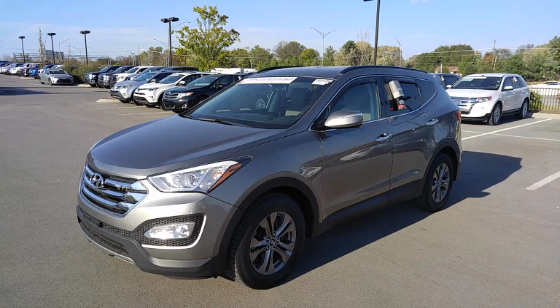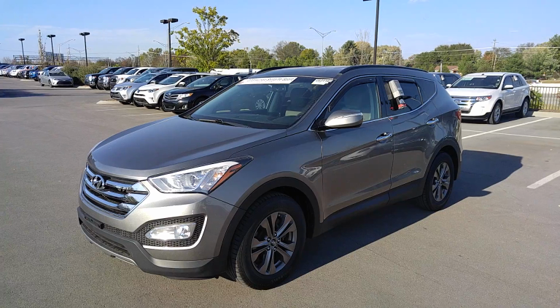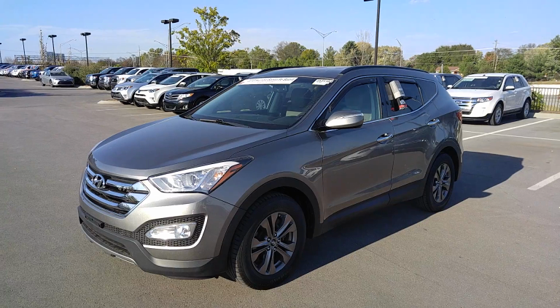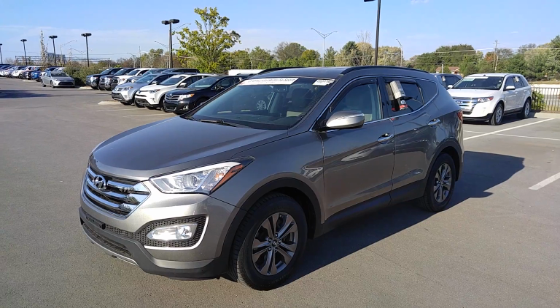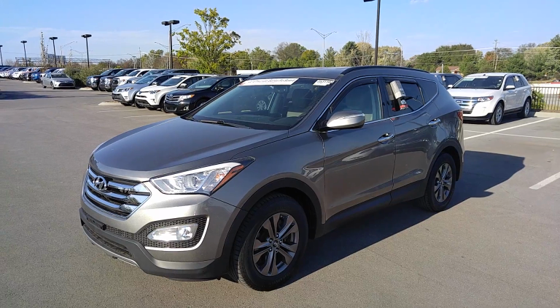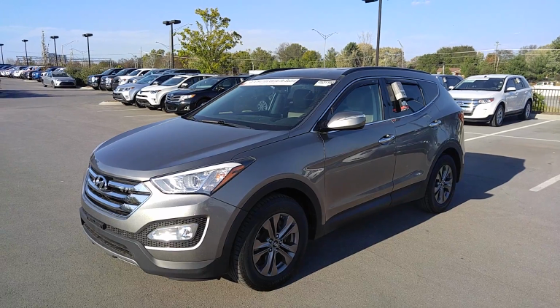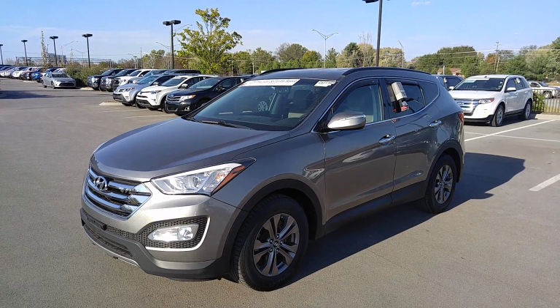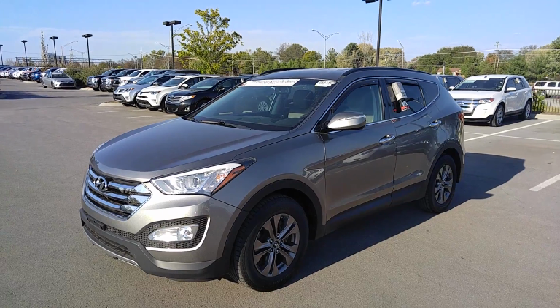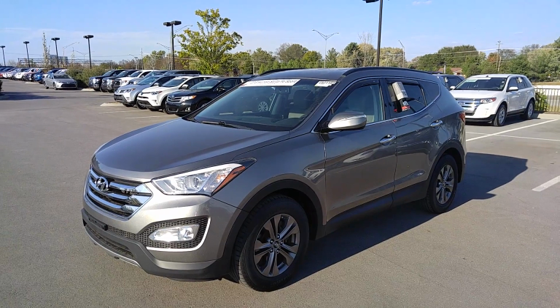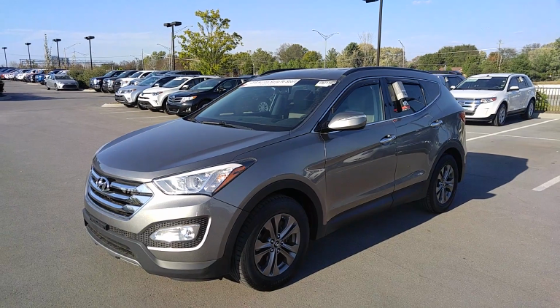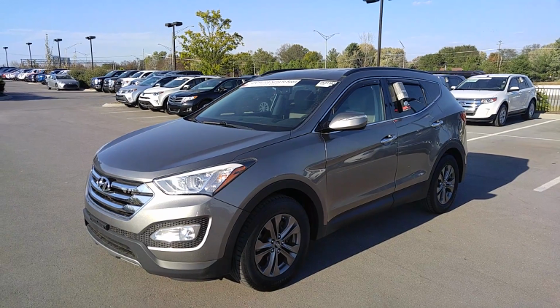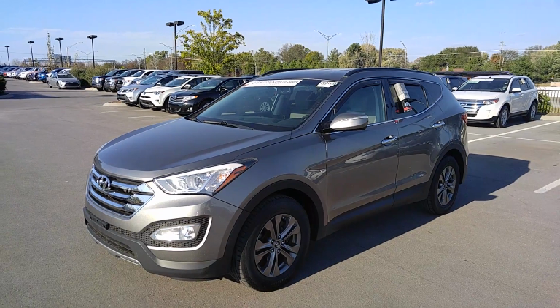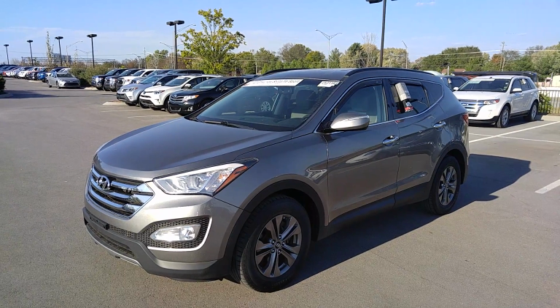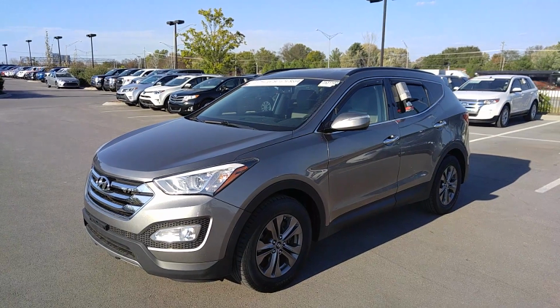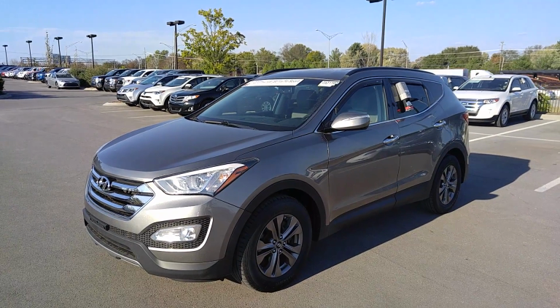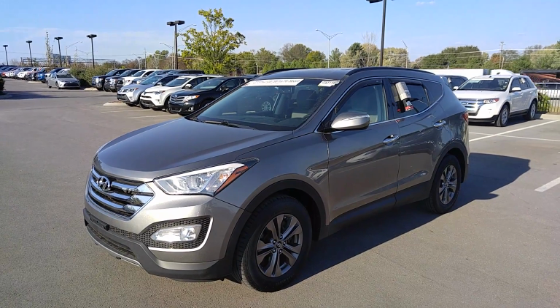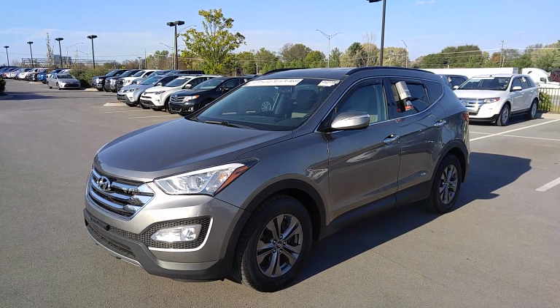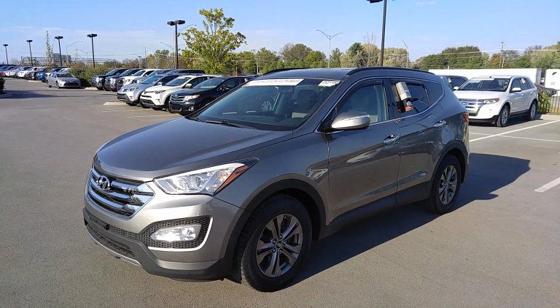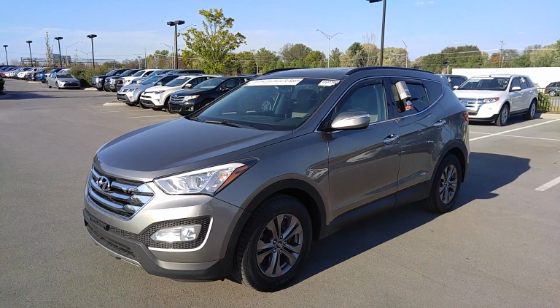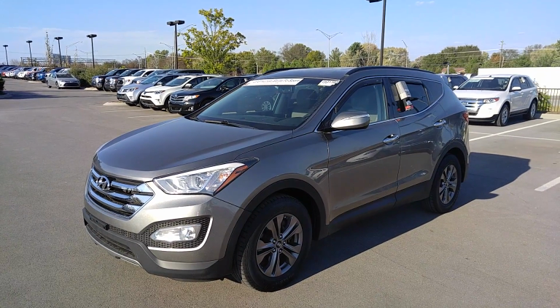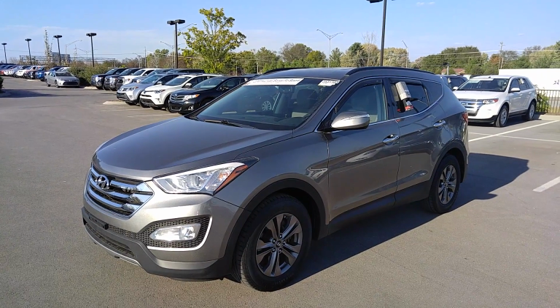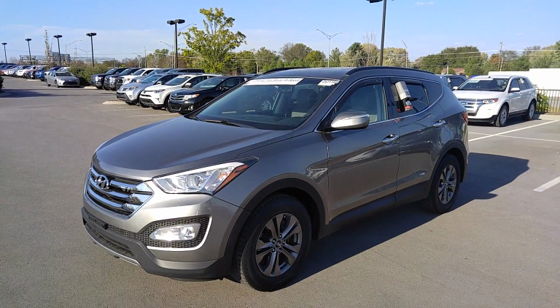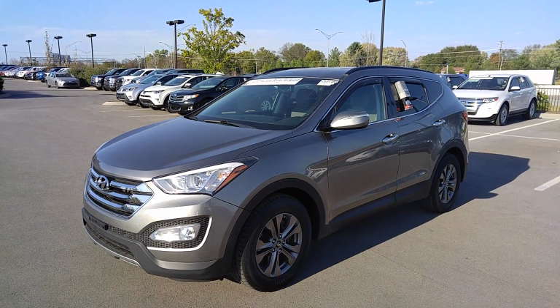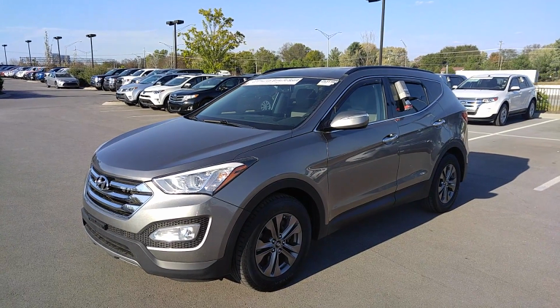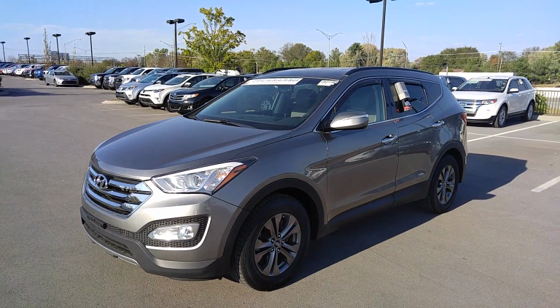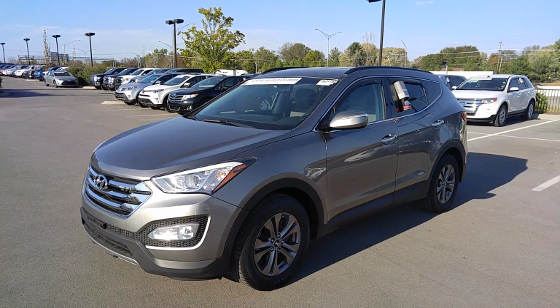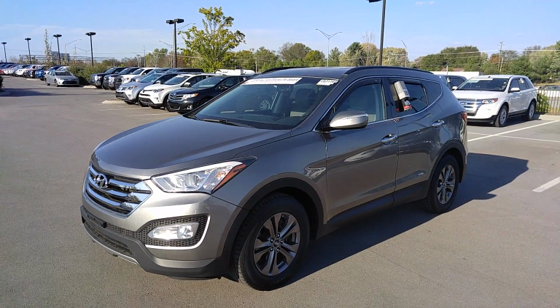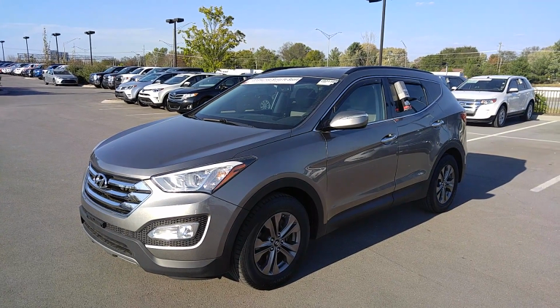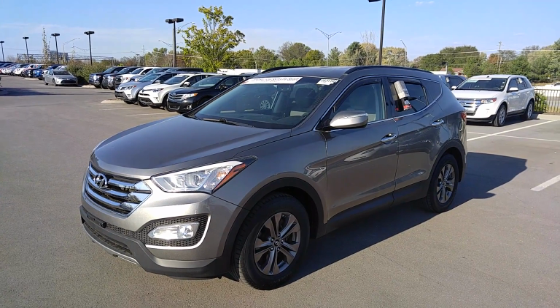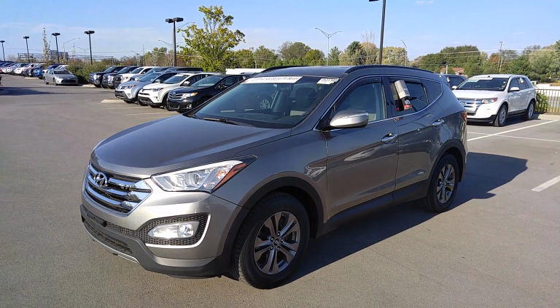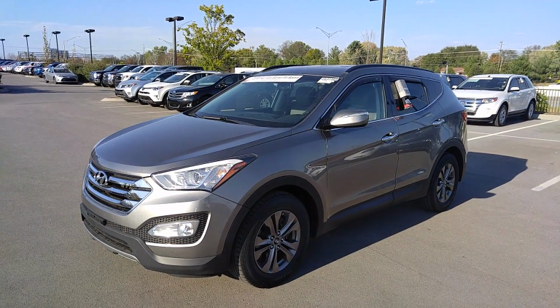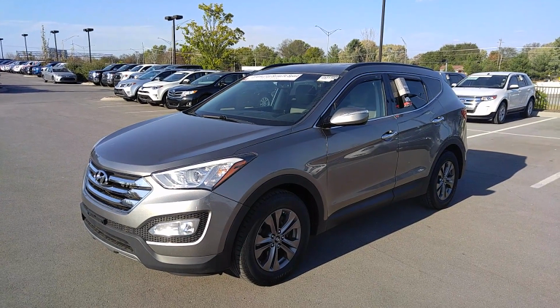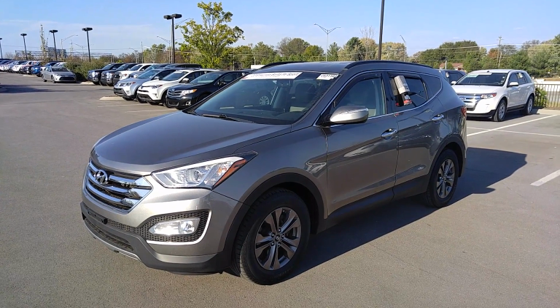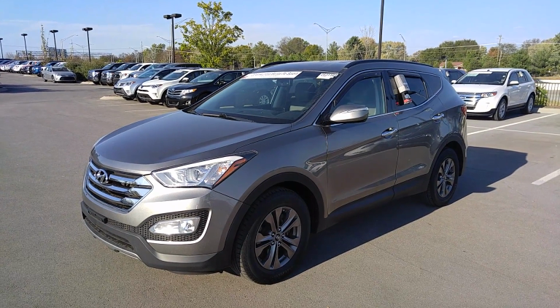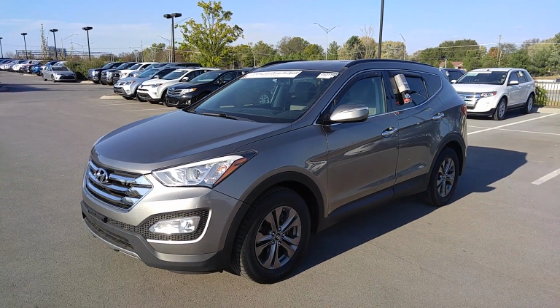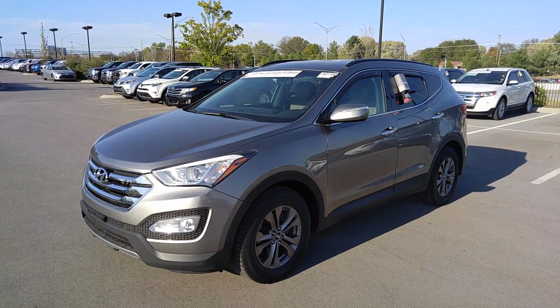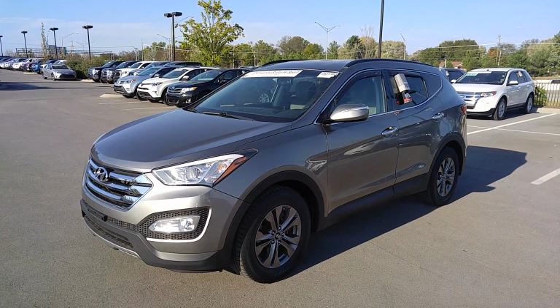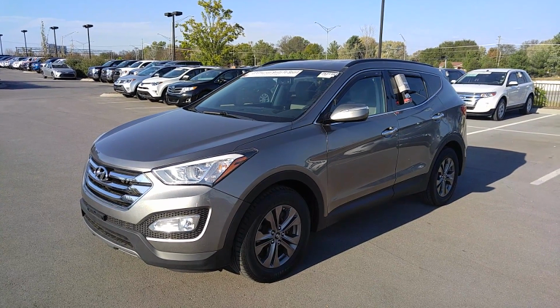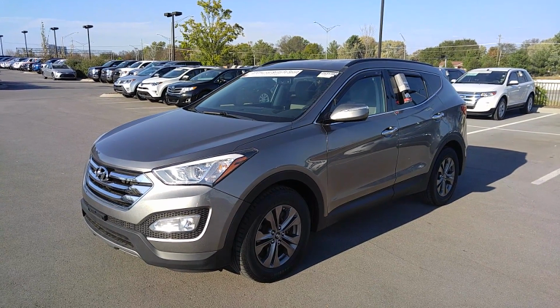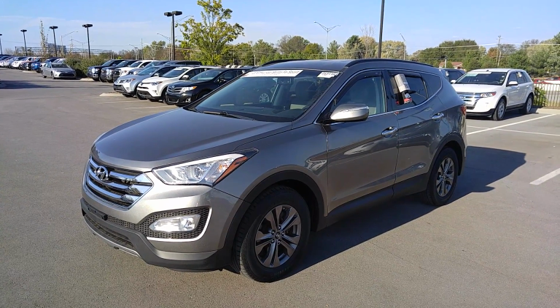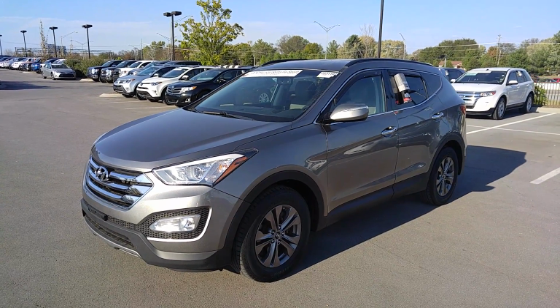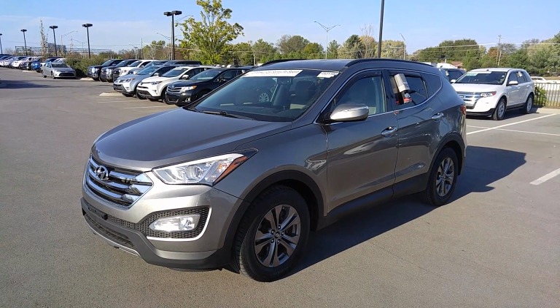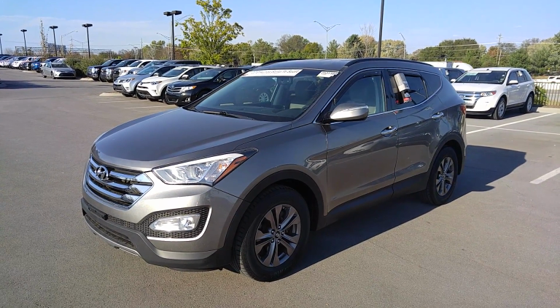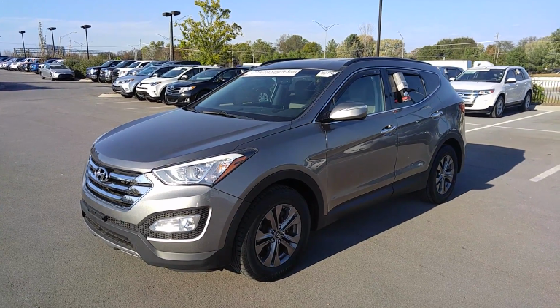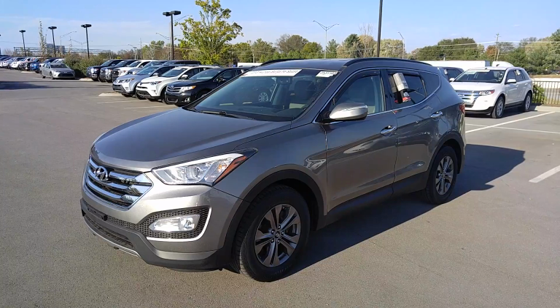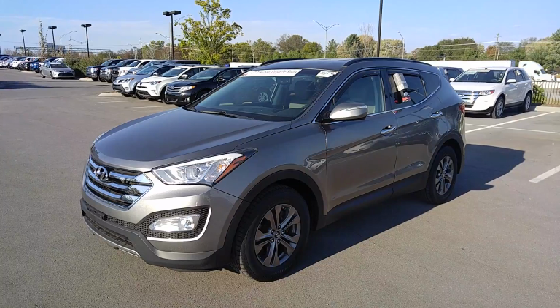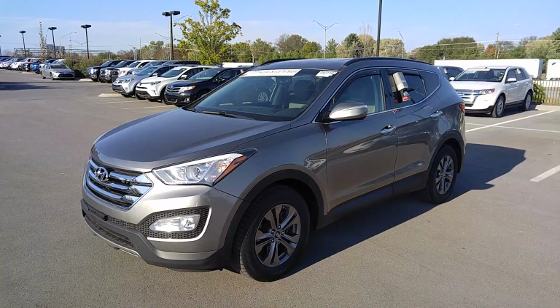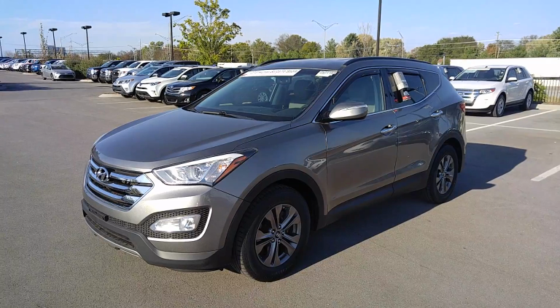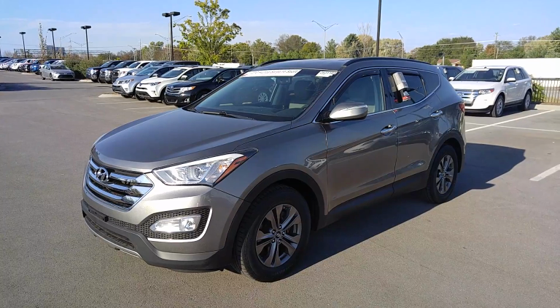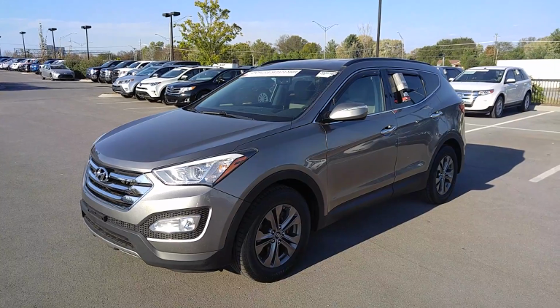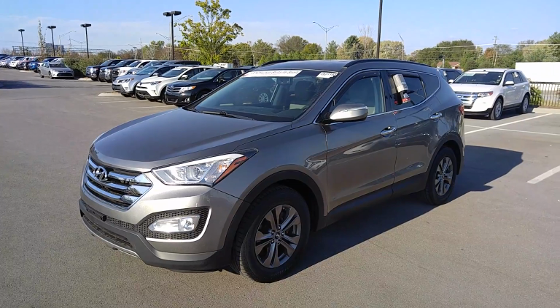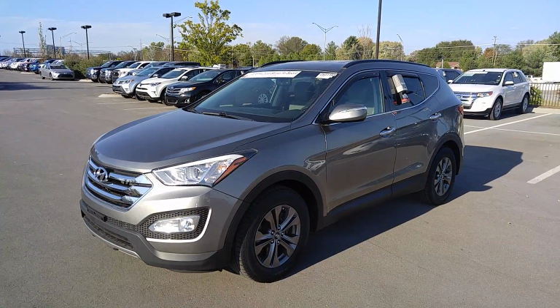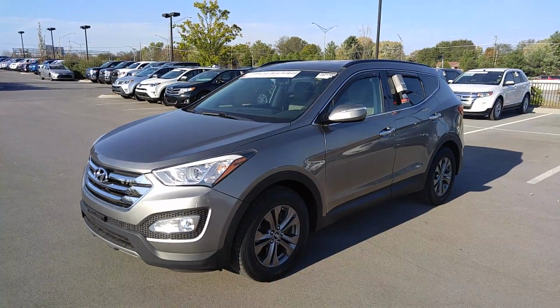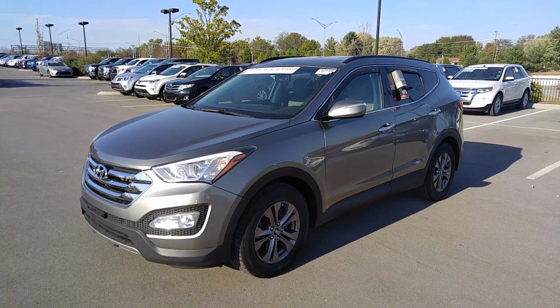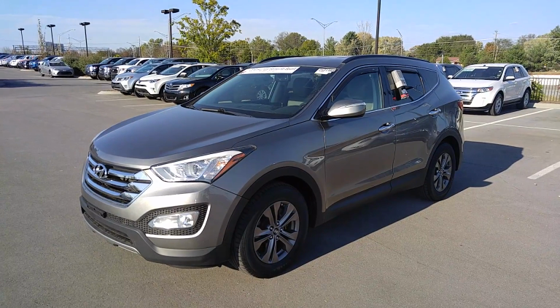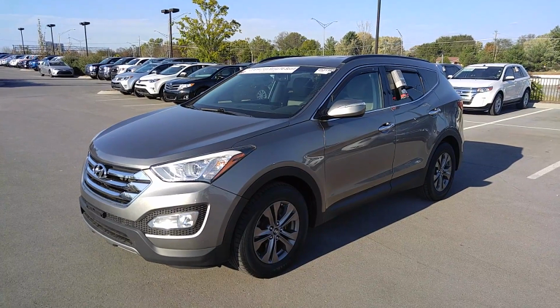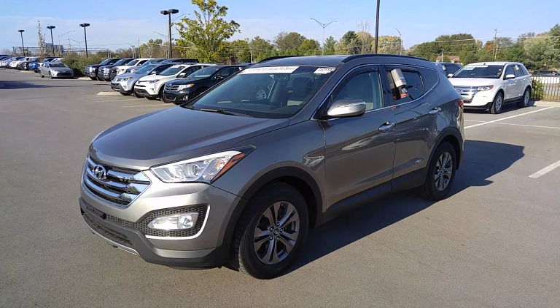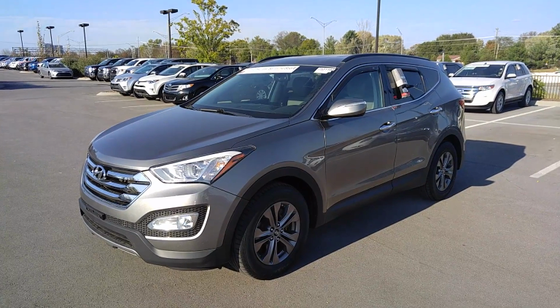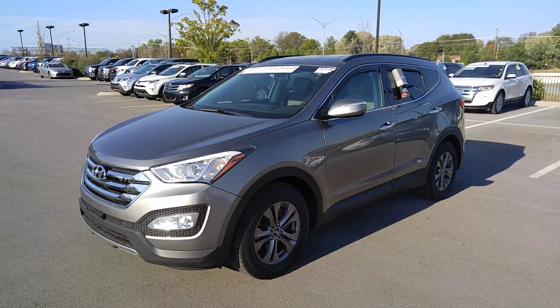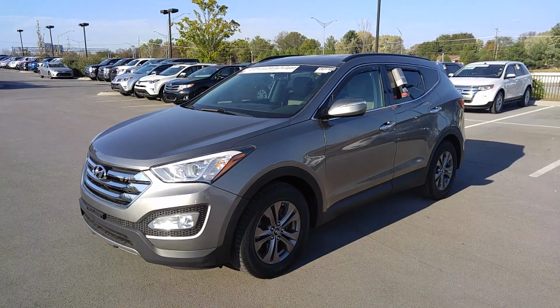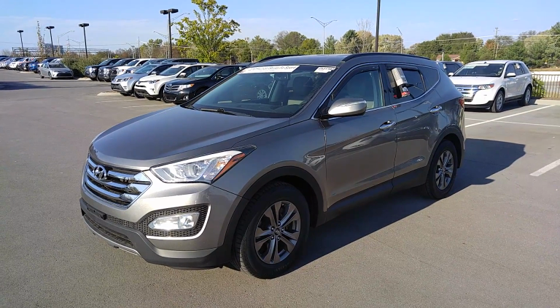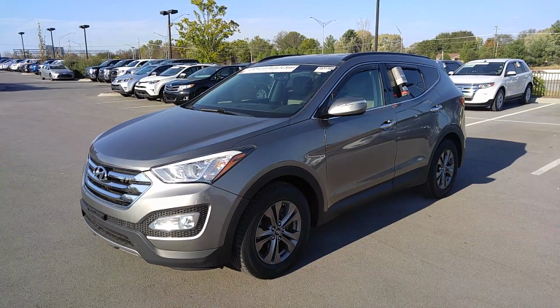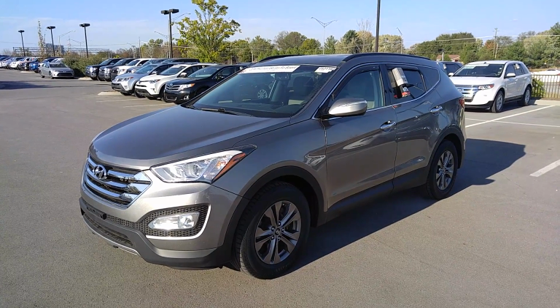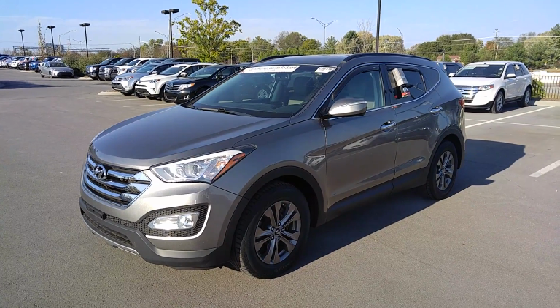Hey, this is Matt with Toyota Murfreesboro here to take a quick video for you of this 2013 Hyundai Santa Fe Sport.